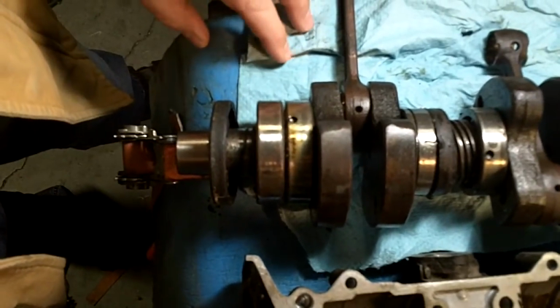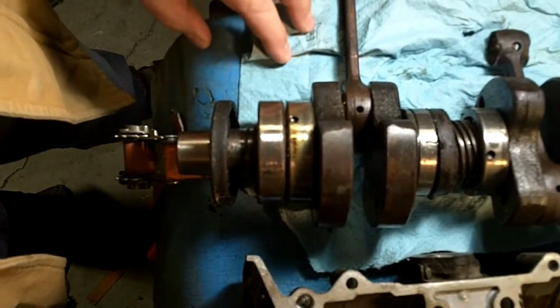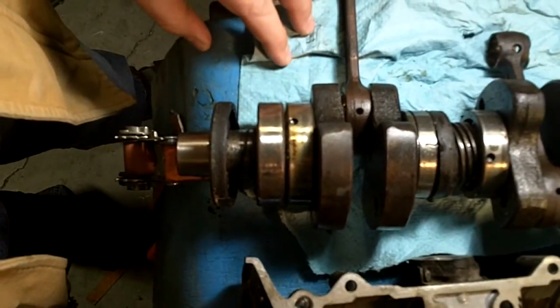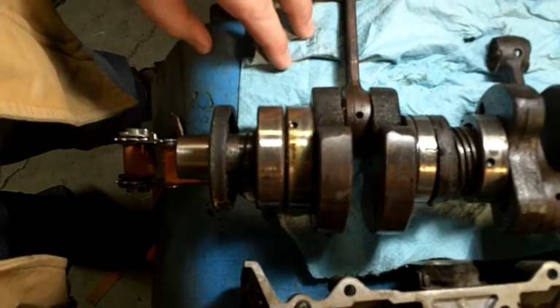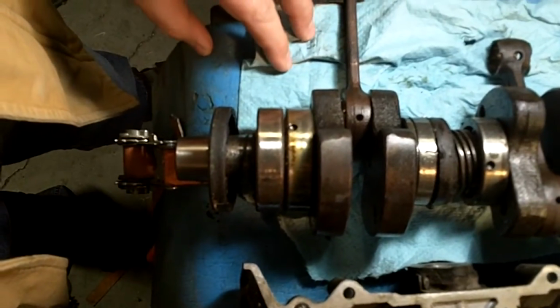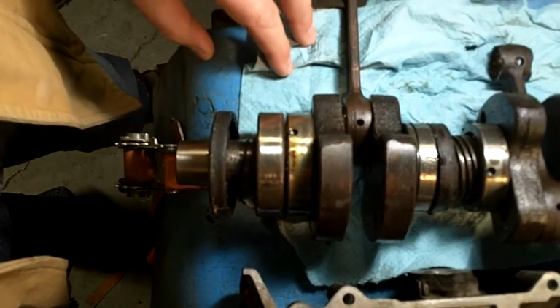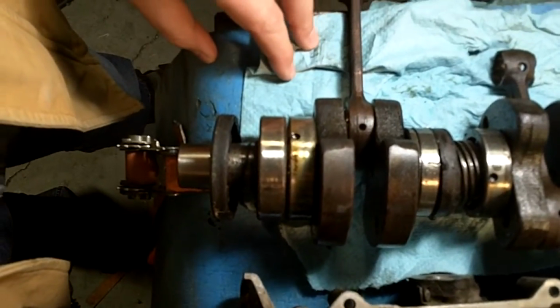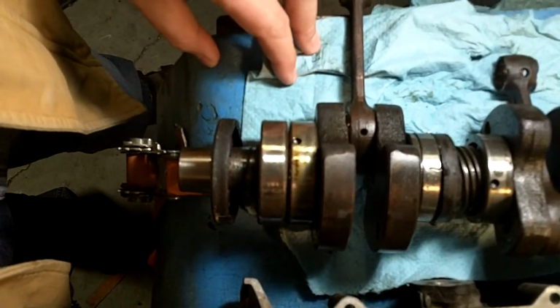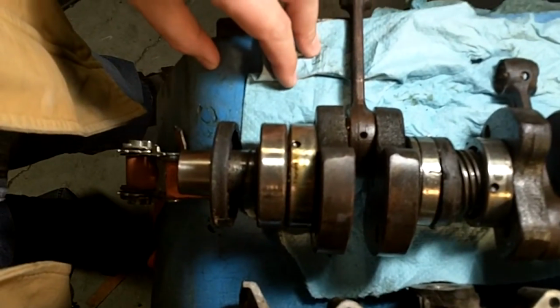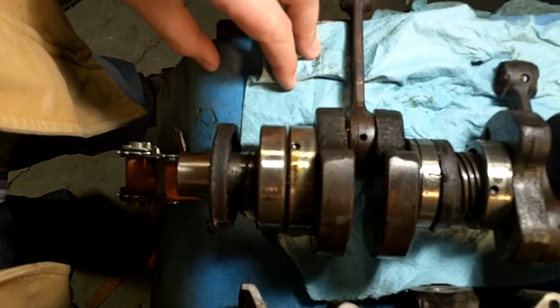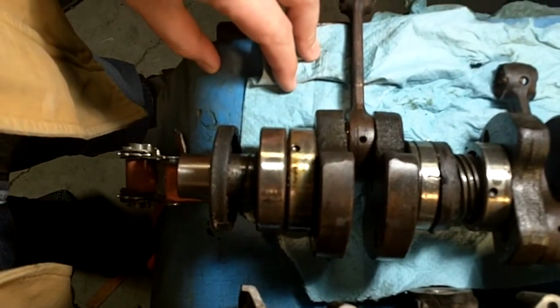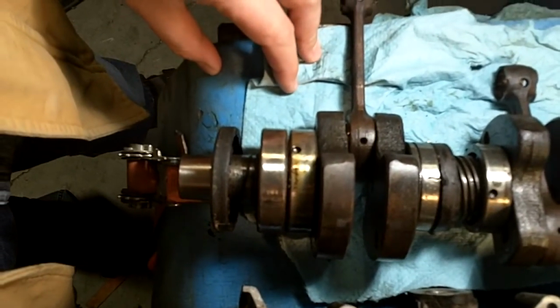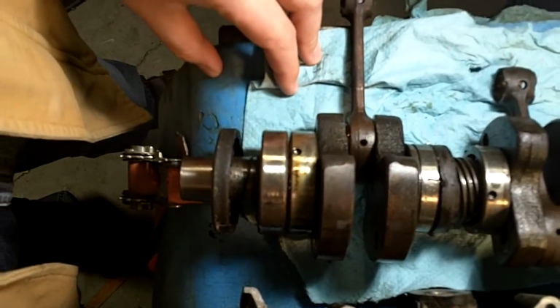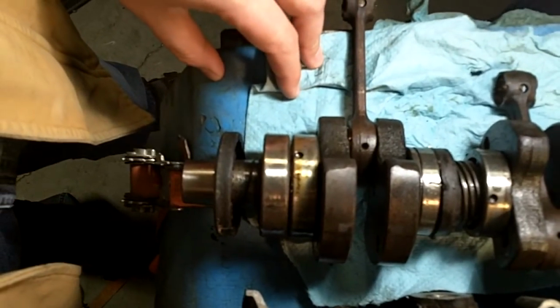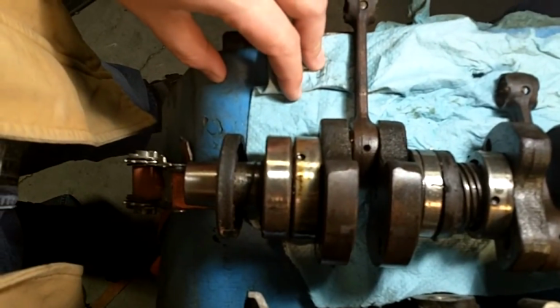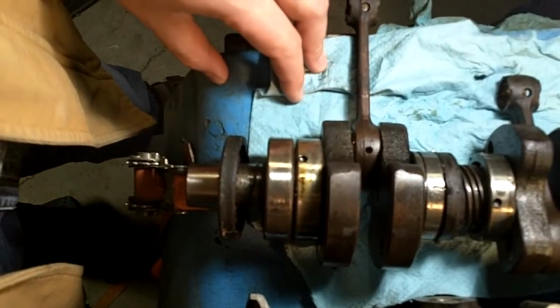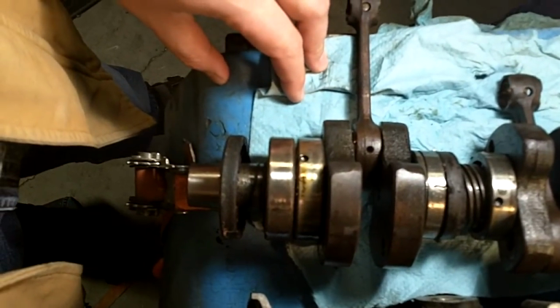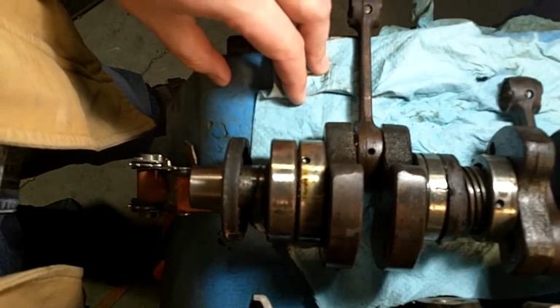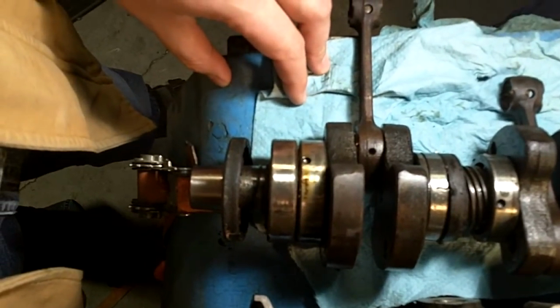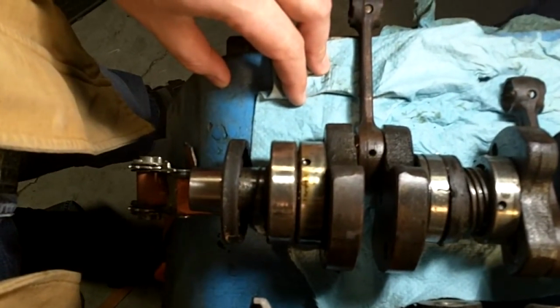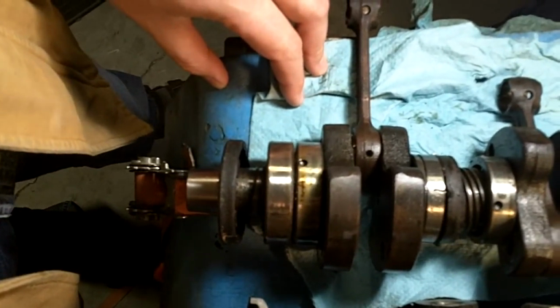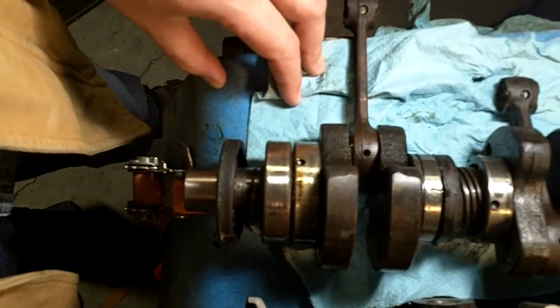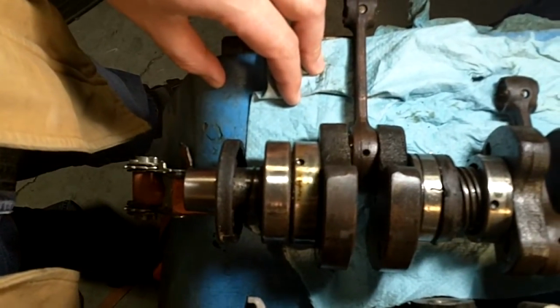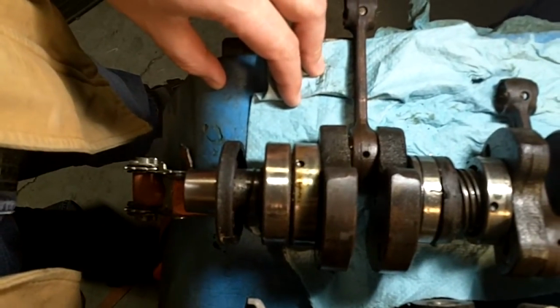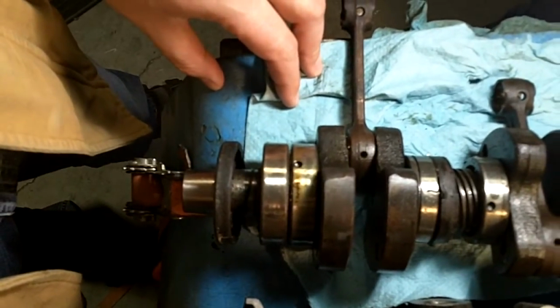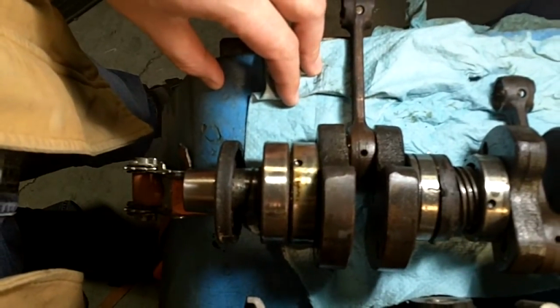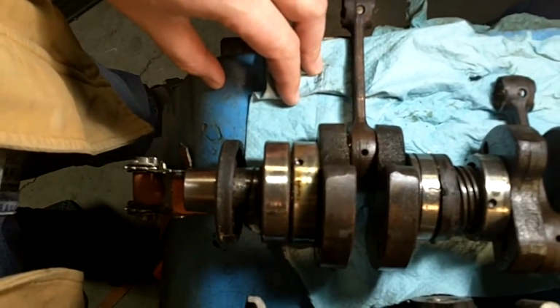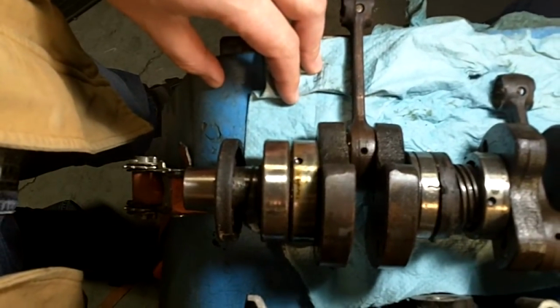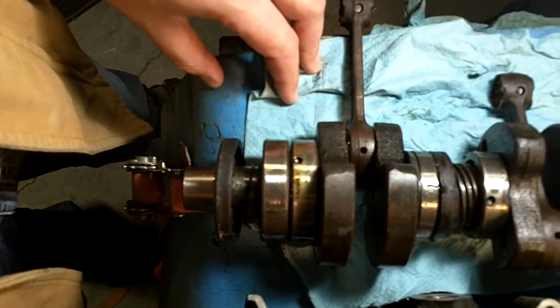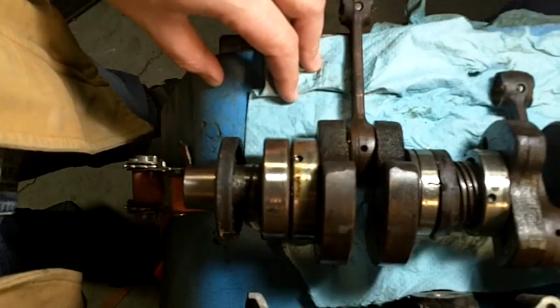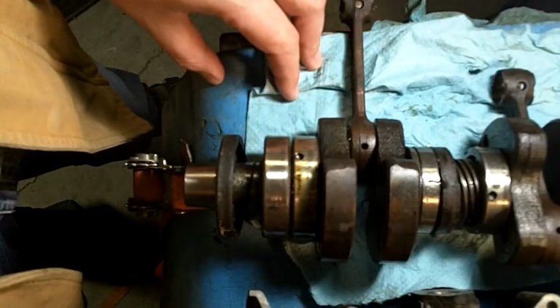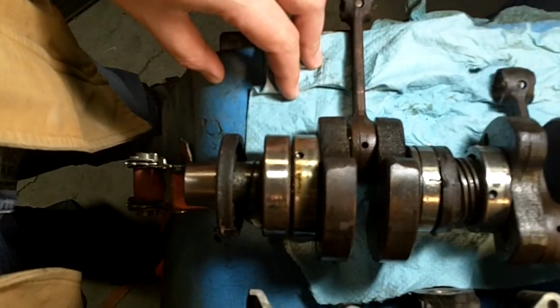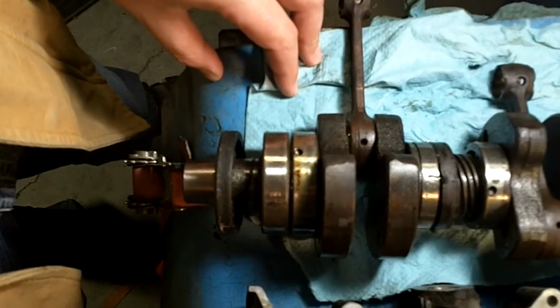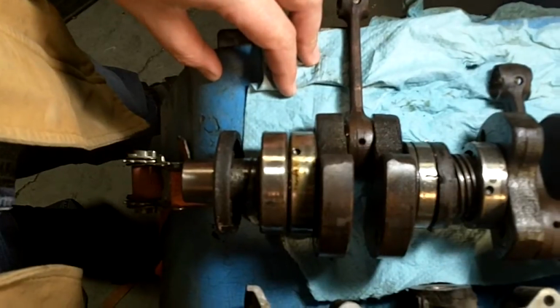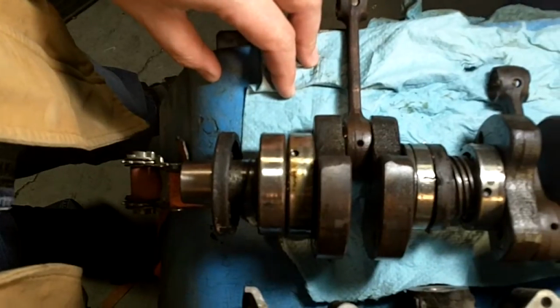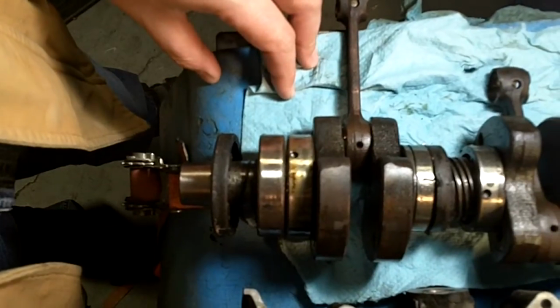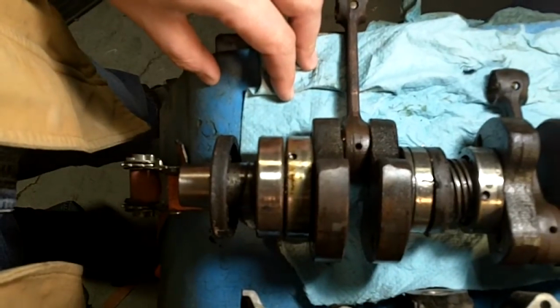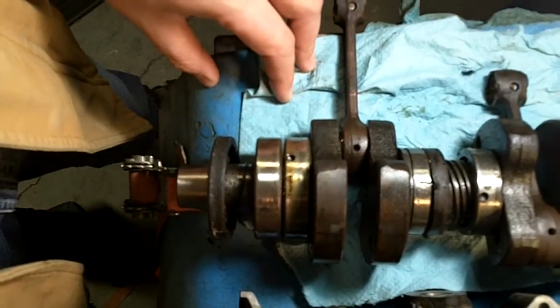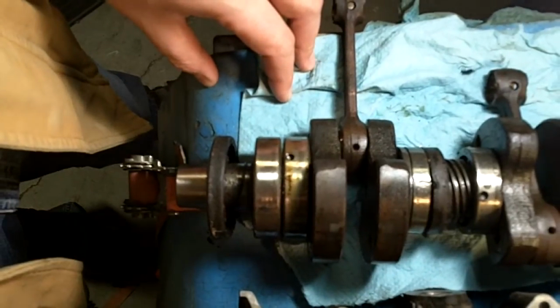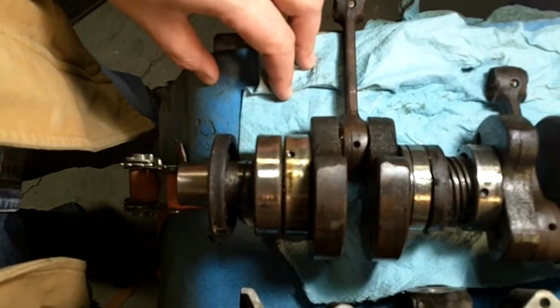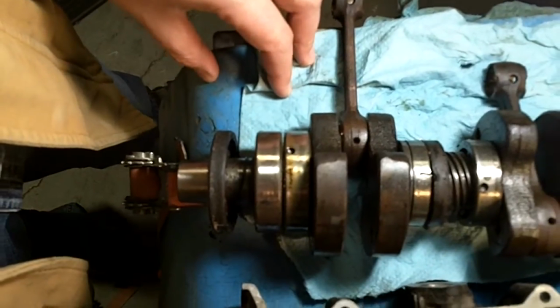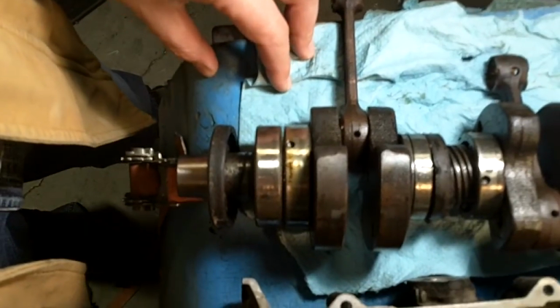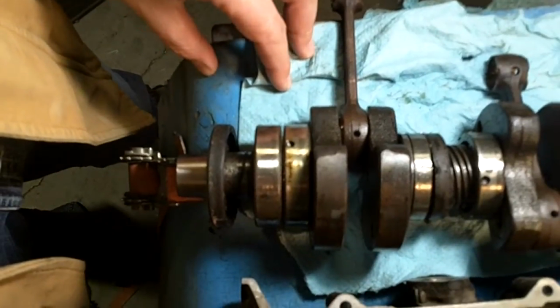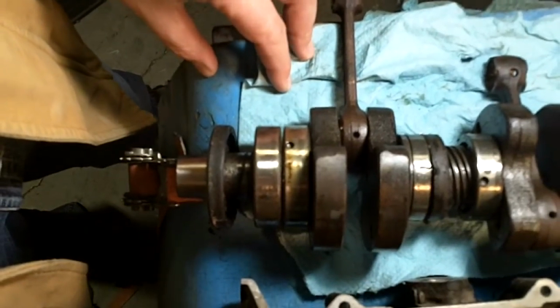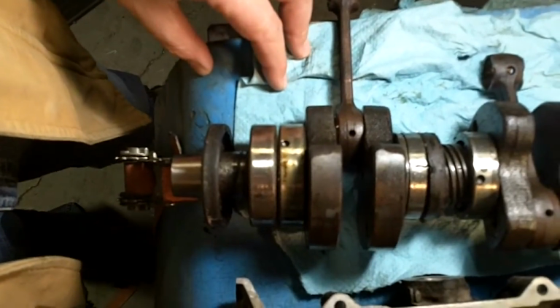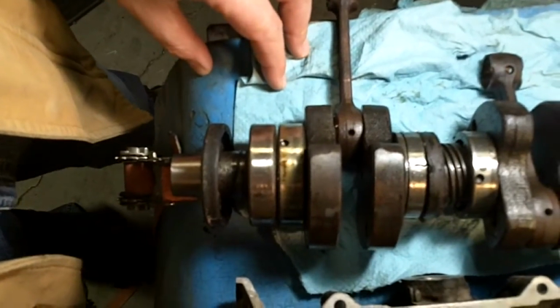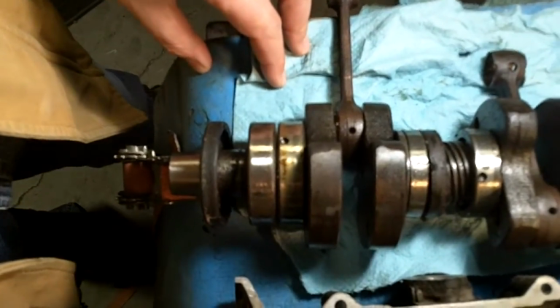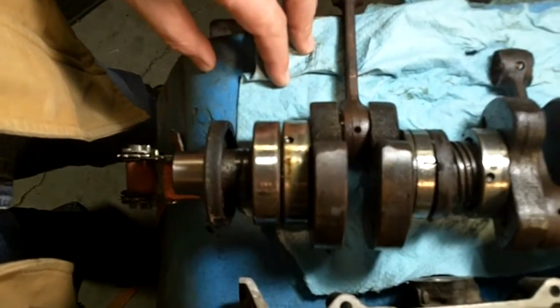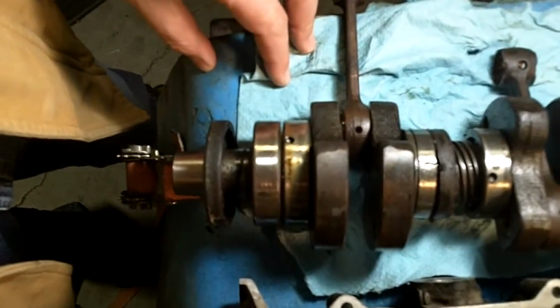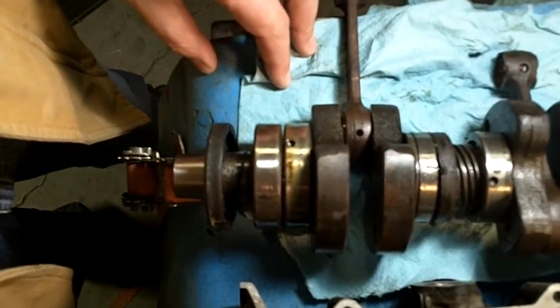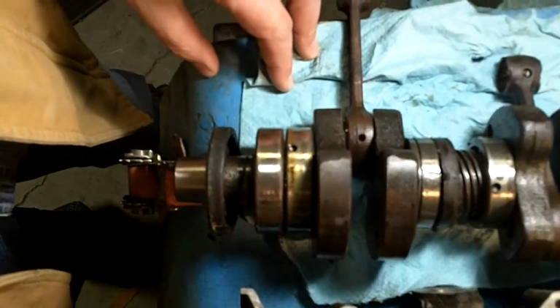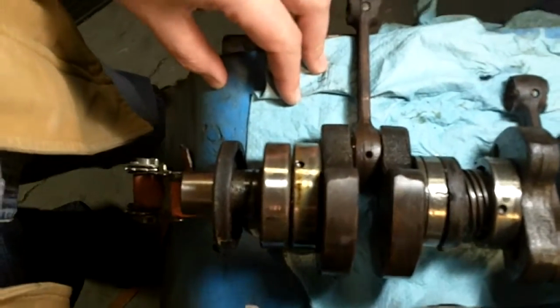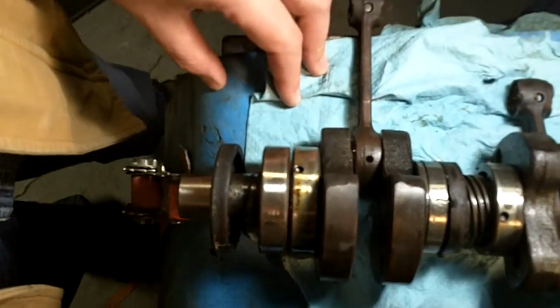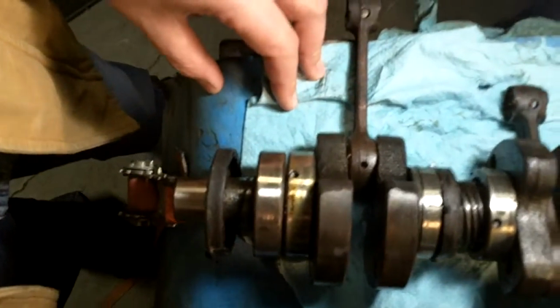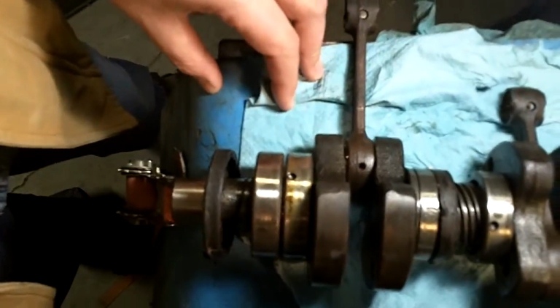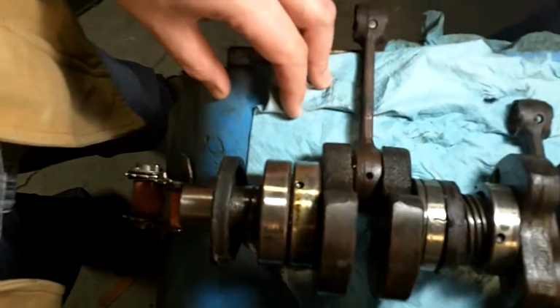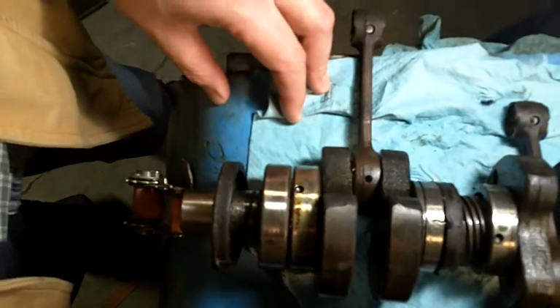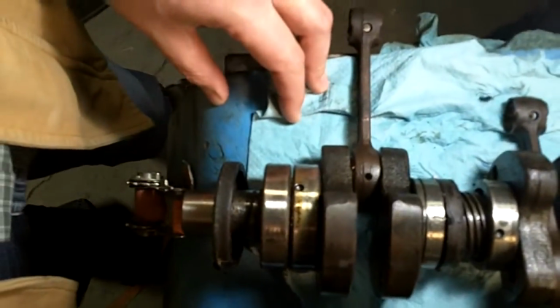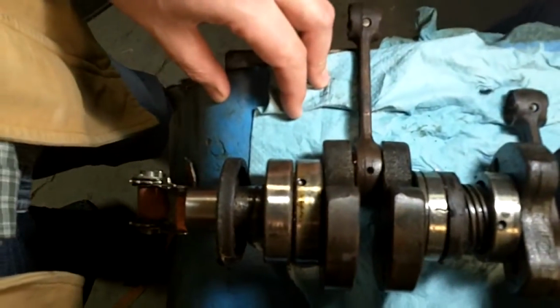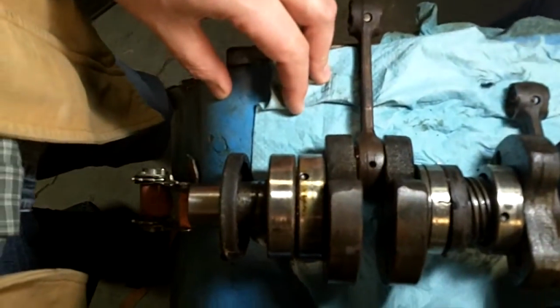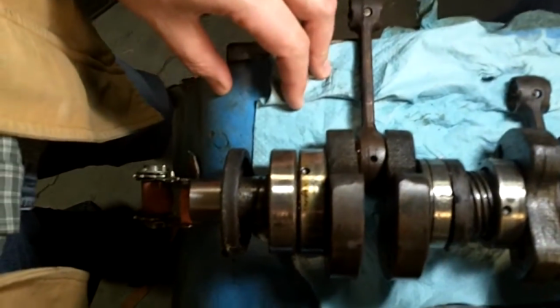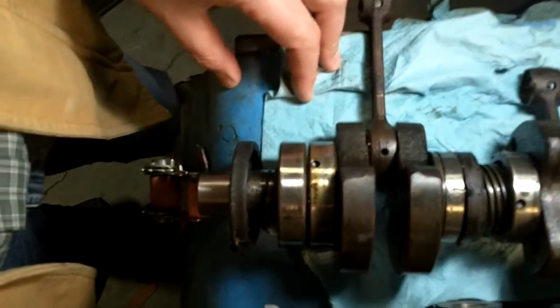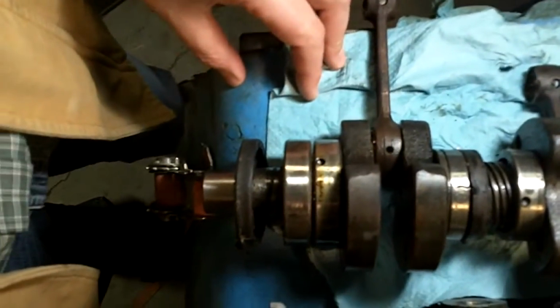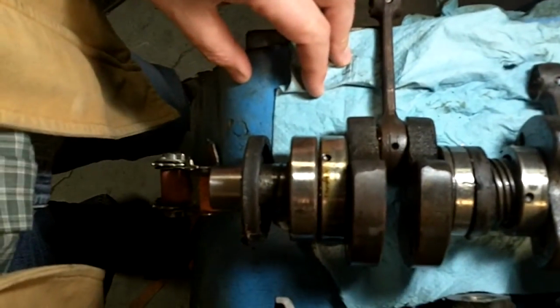There are also some gouges in one of the cylinders that catch the fingernail. We're thinking of boring it over or trying to get another jug — if maybe somebody has a jug available.